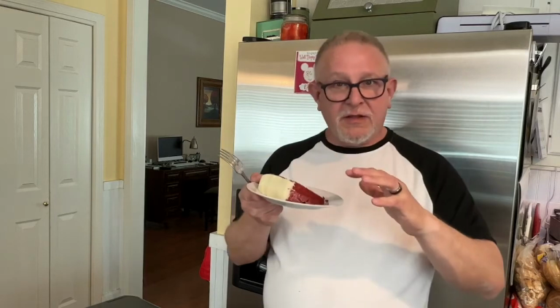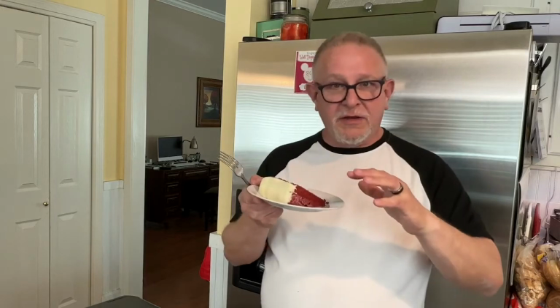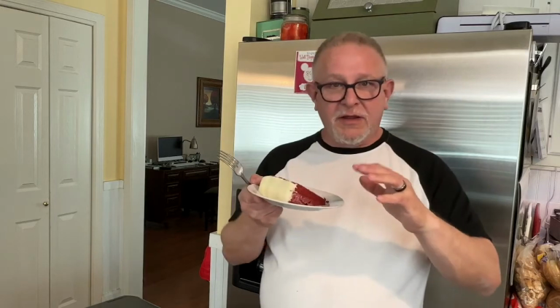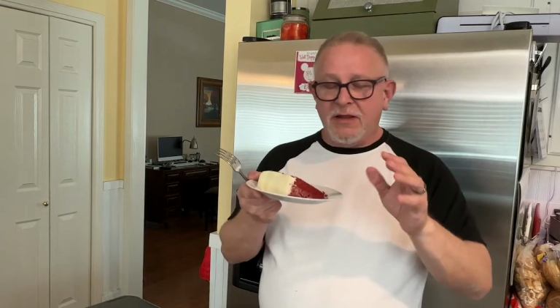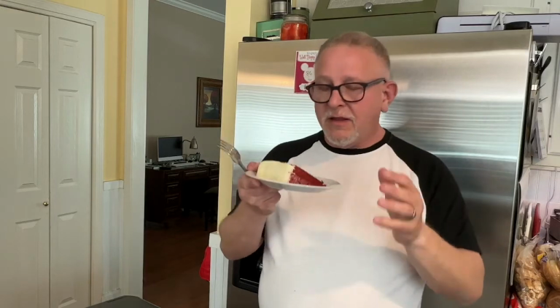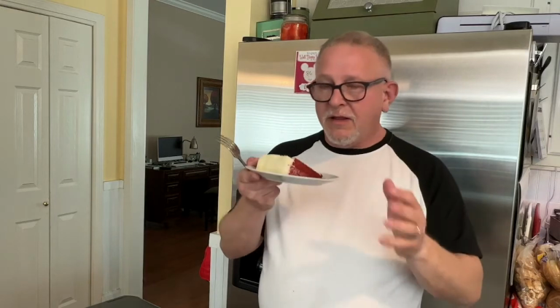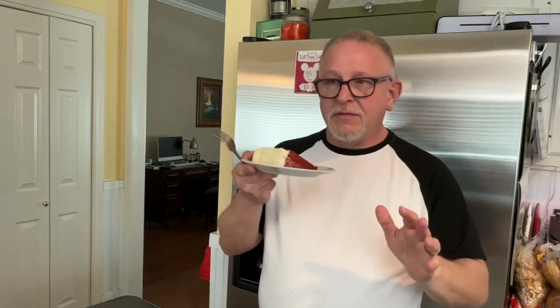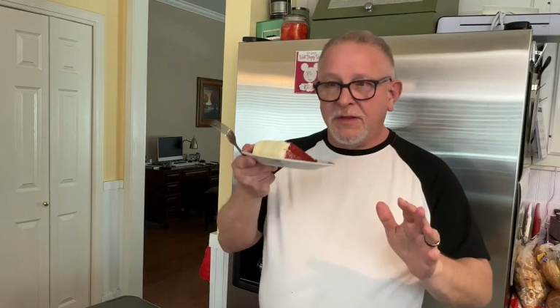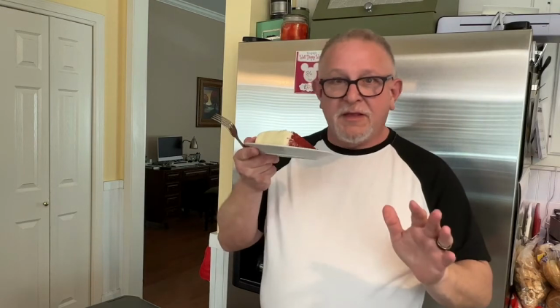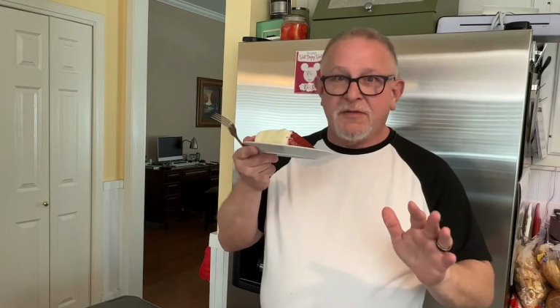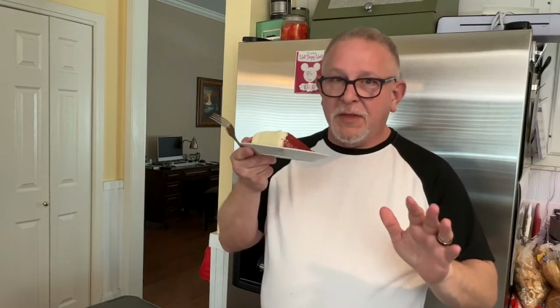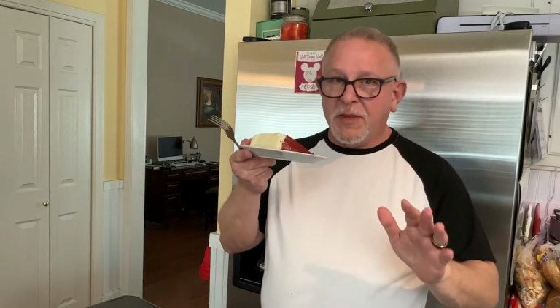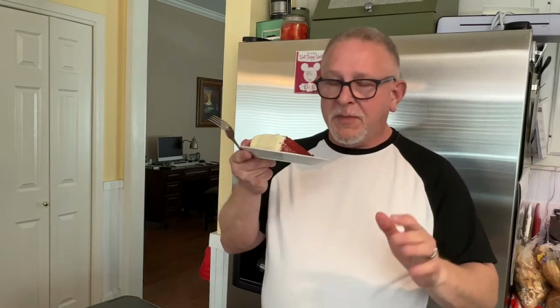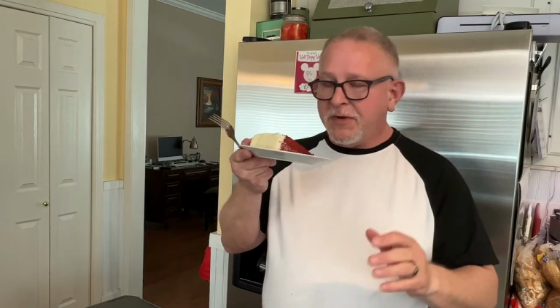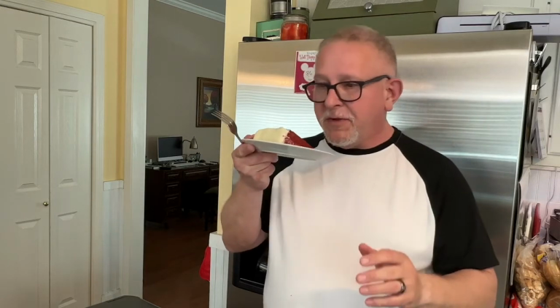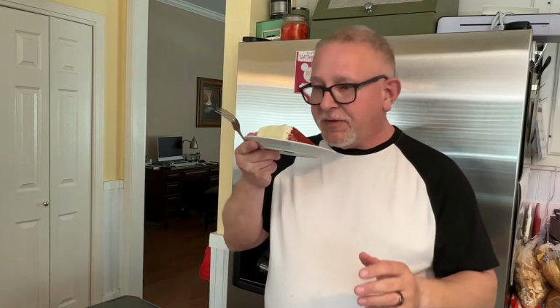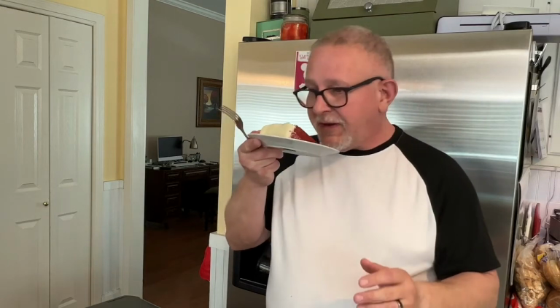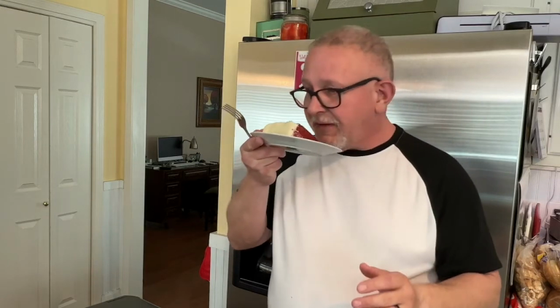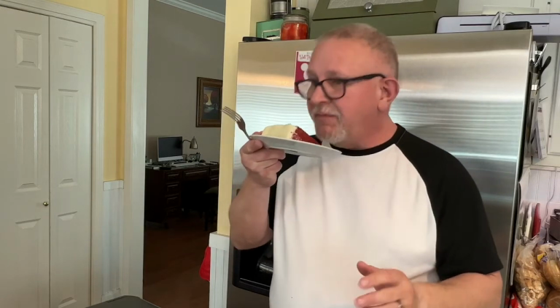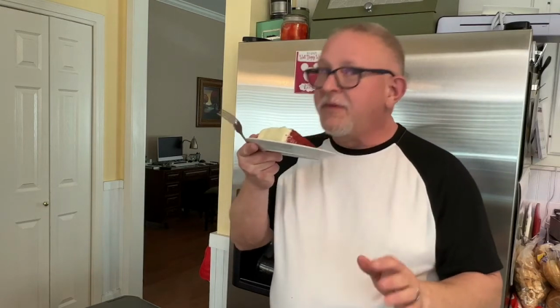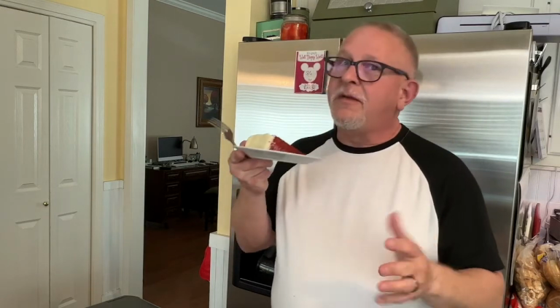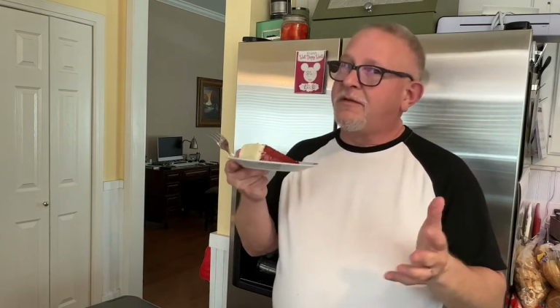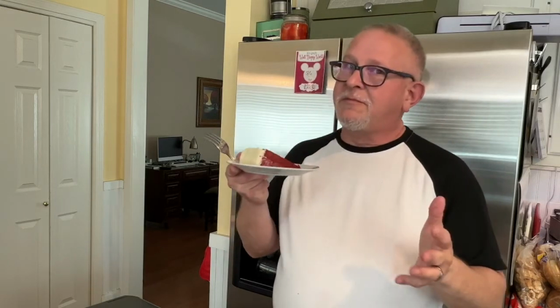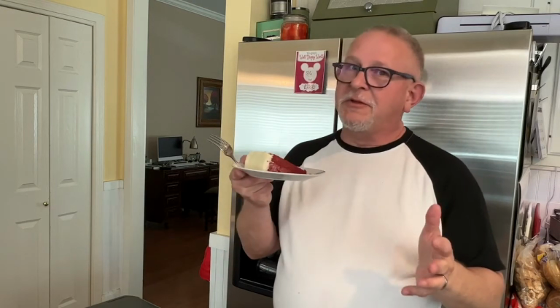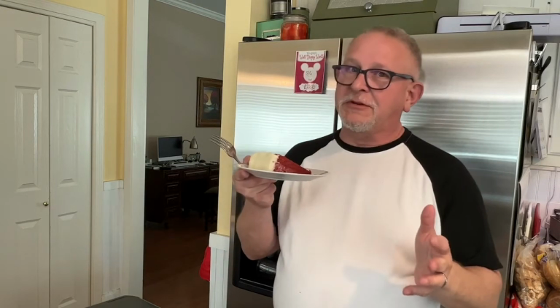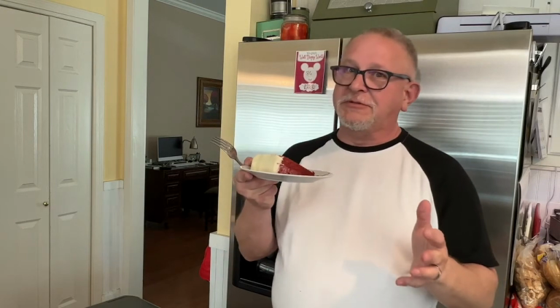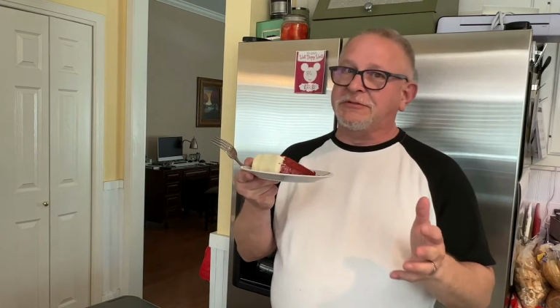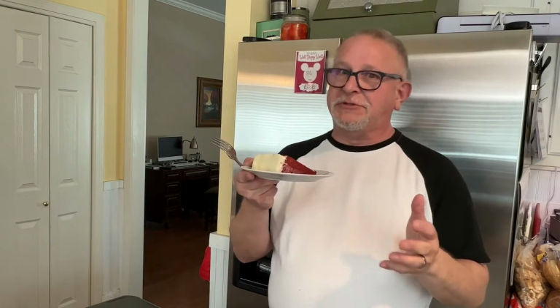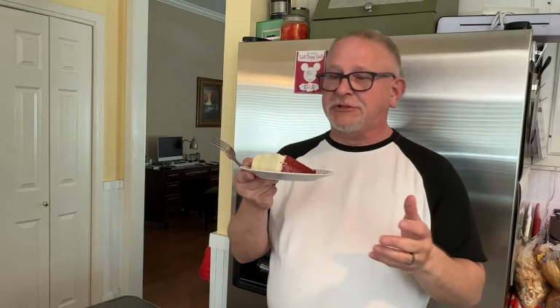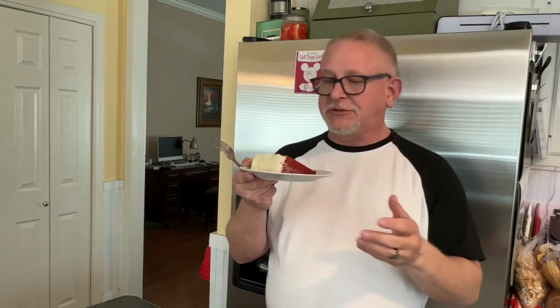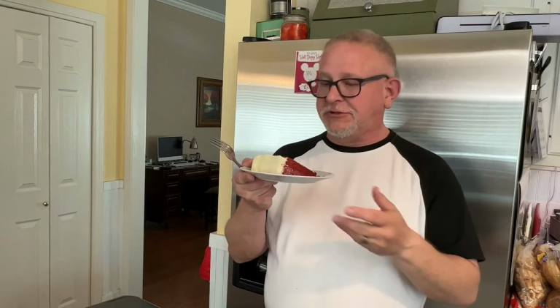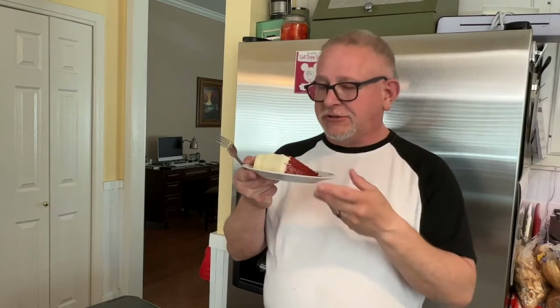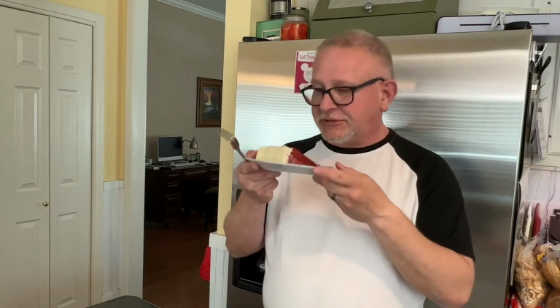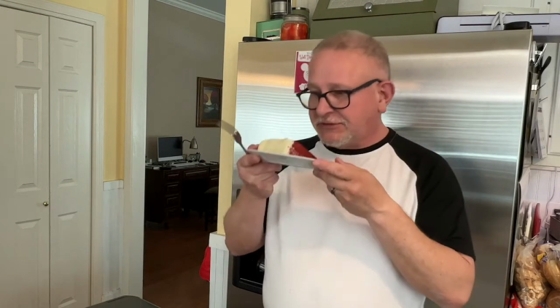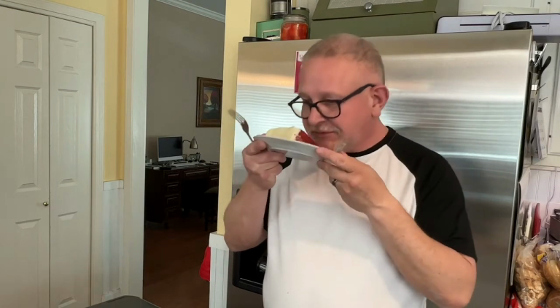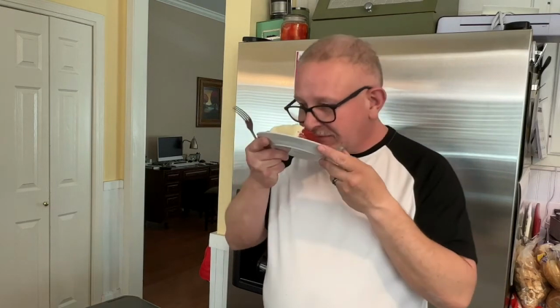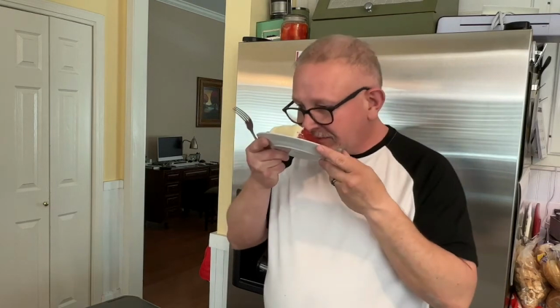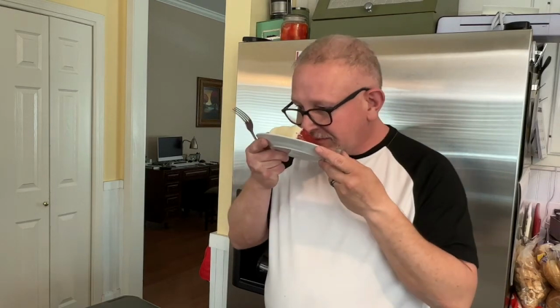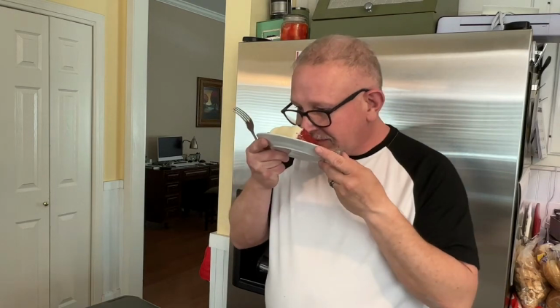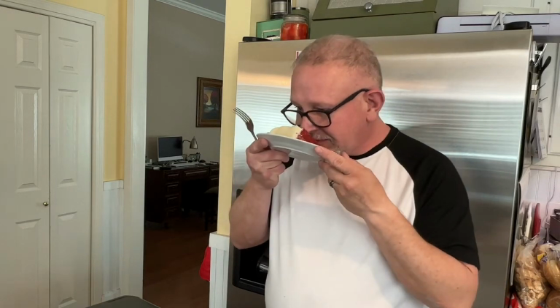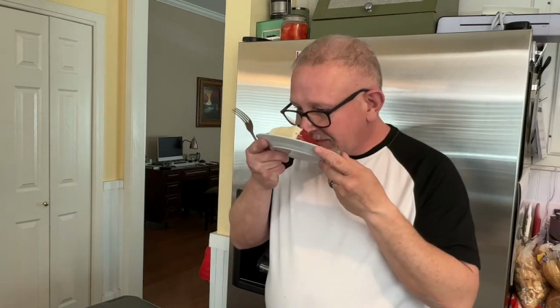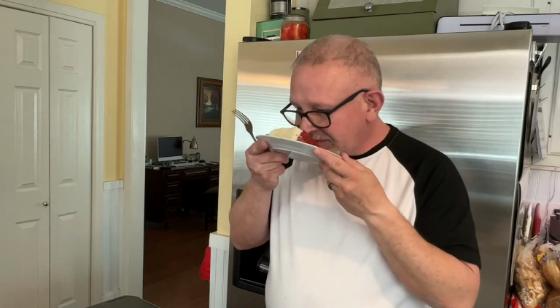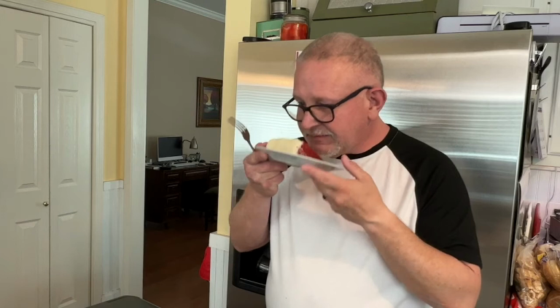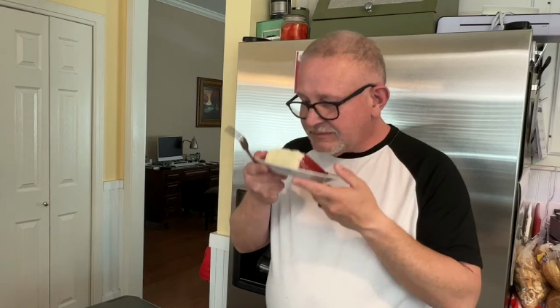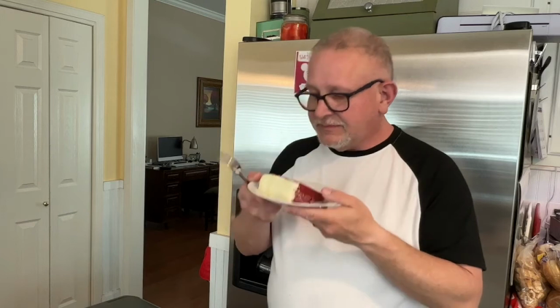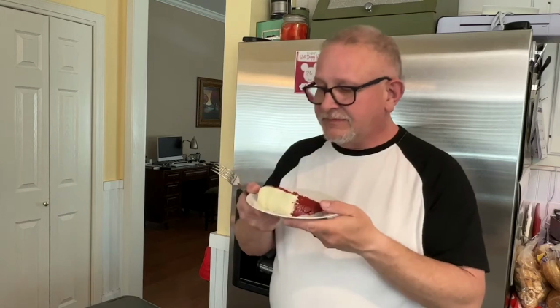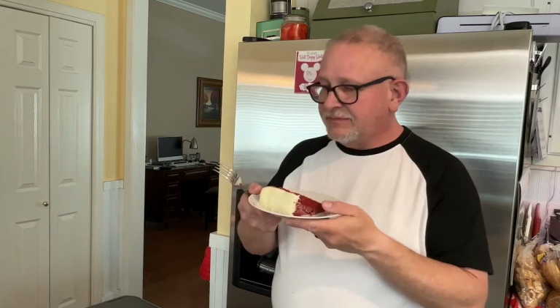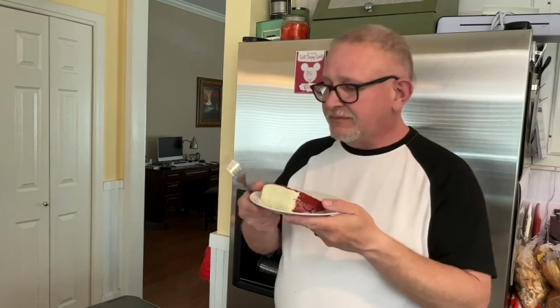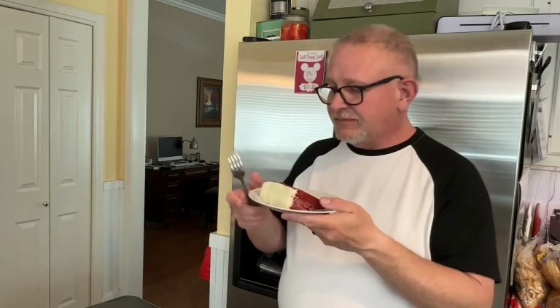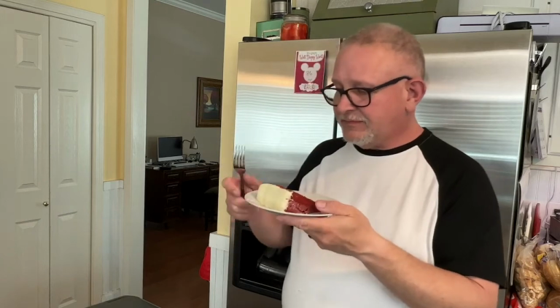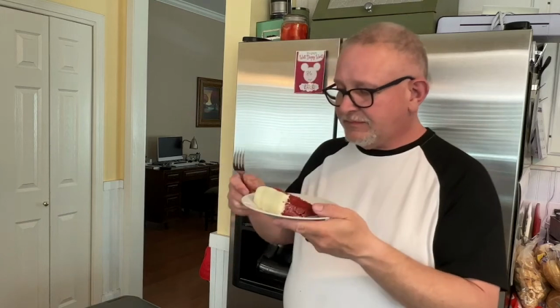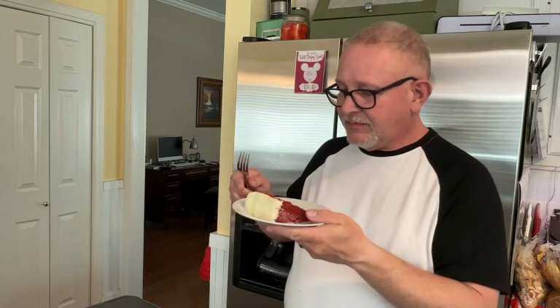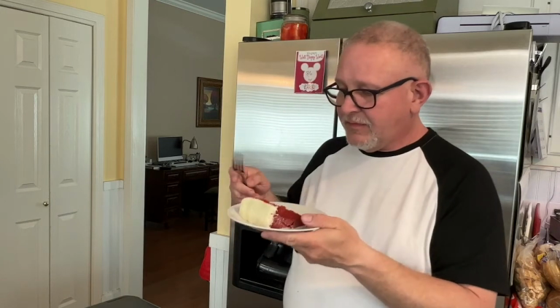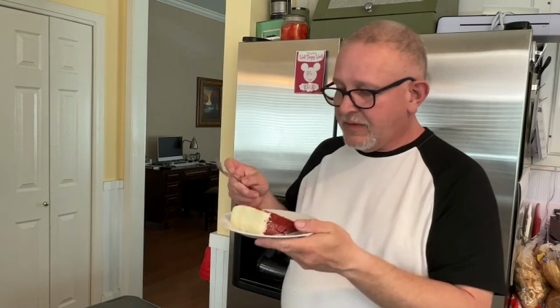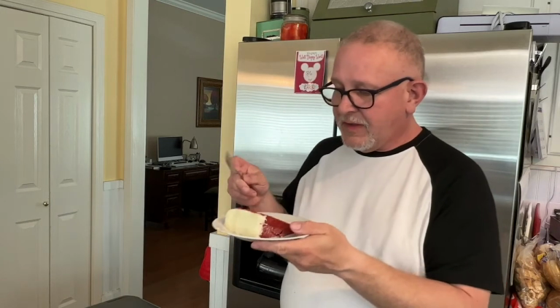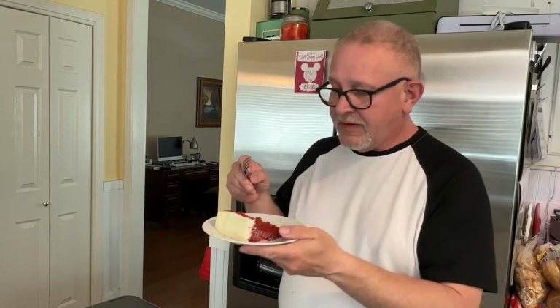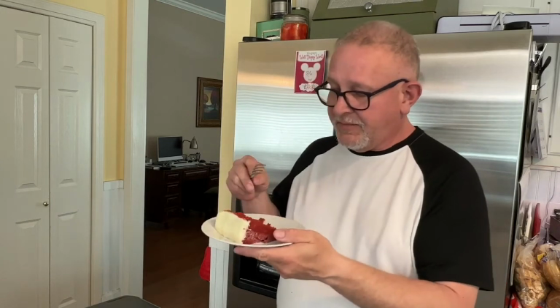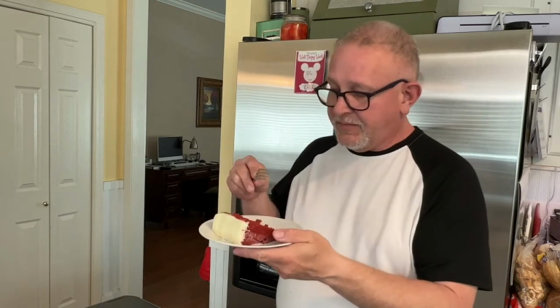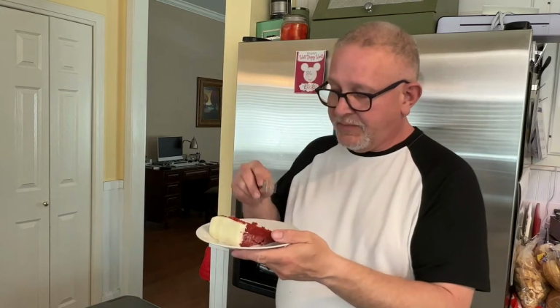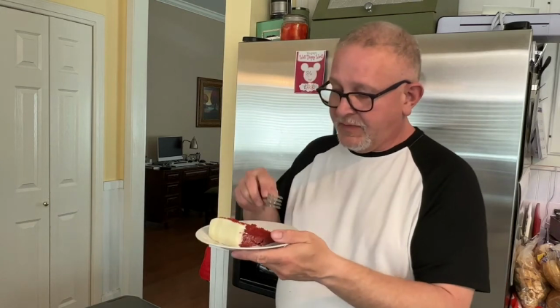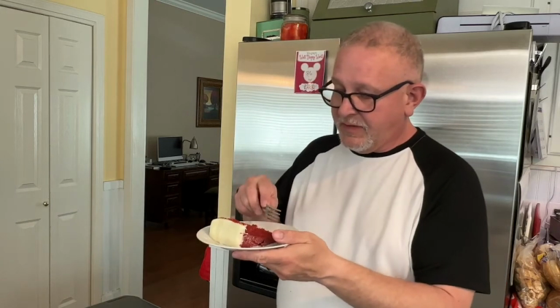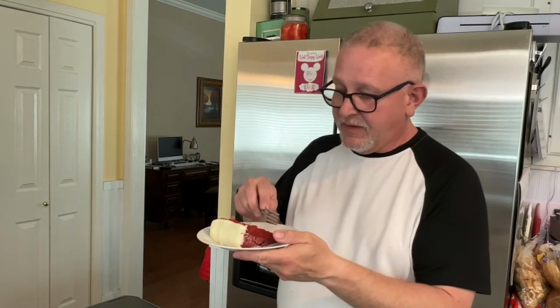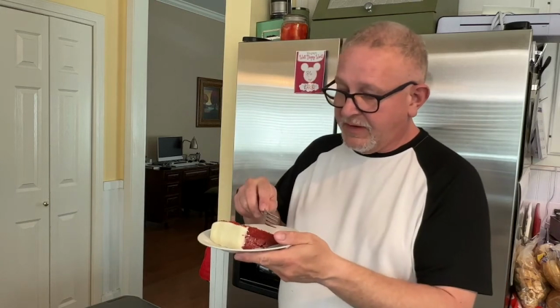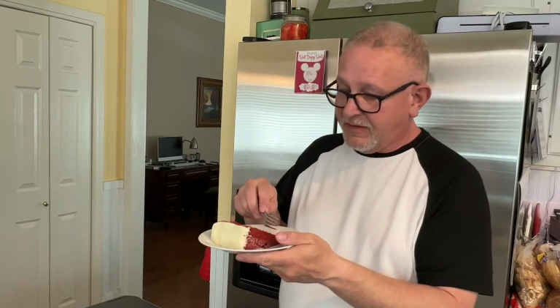First of all, smell — chocolatey. Smell that buttermilk in it. Smell that cream cheese. Delicious. Okay, here it goes.